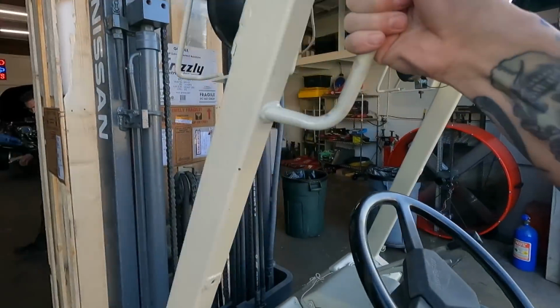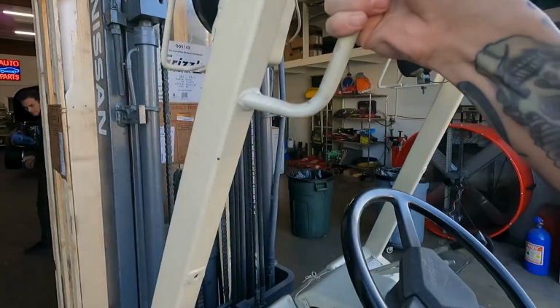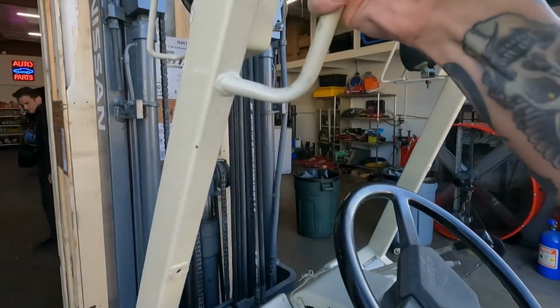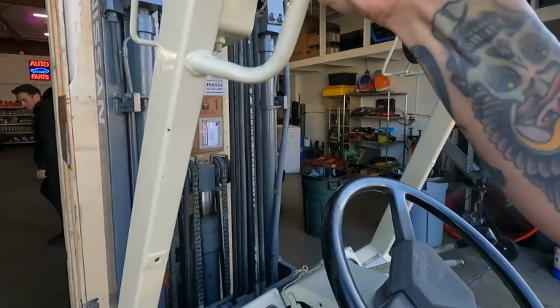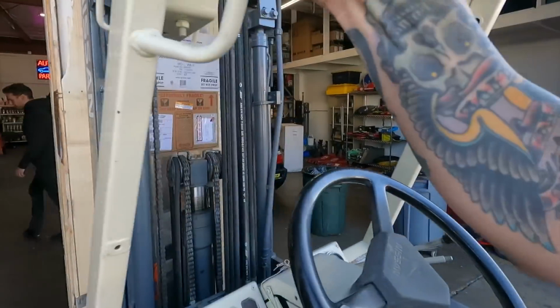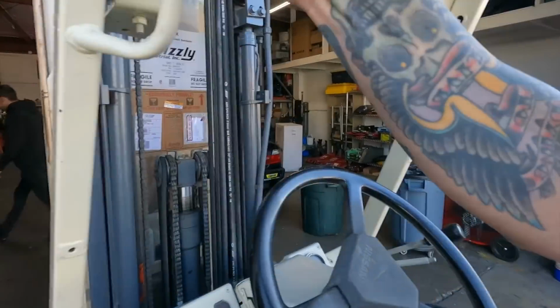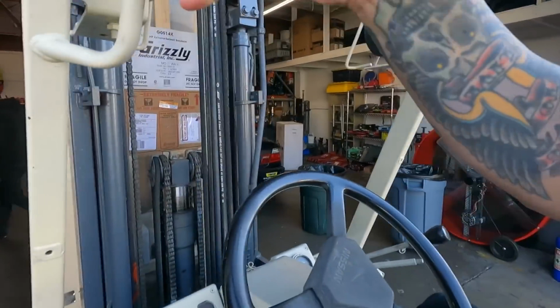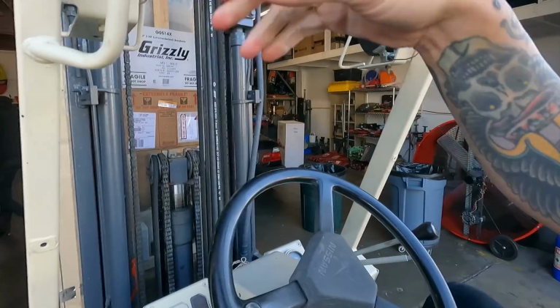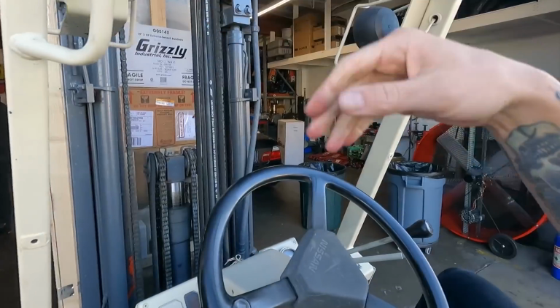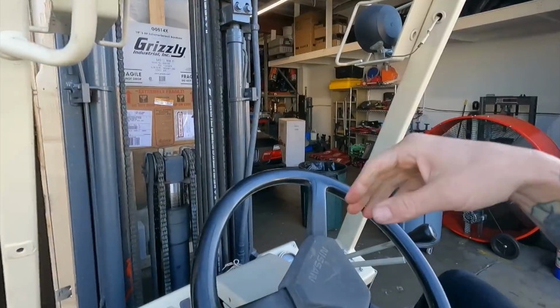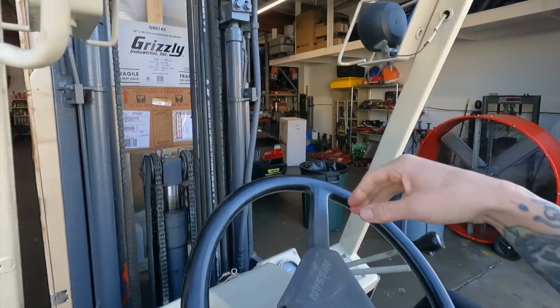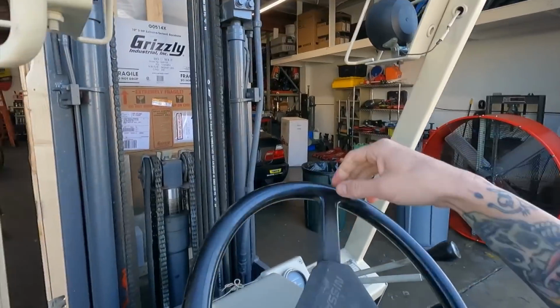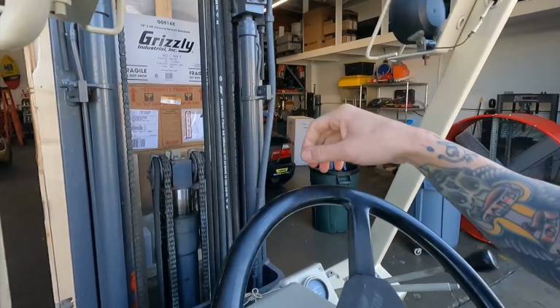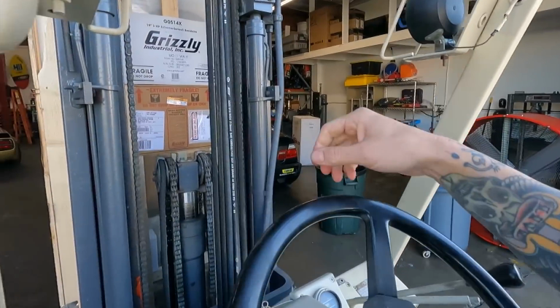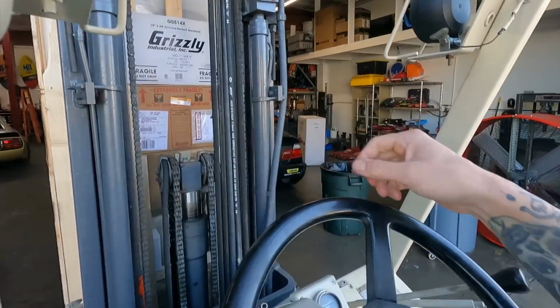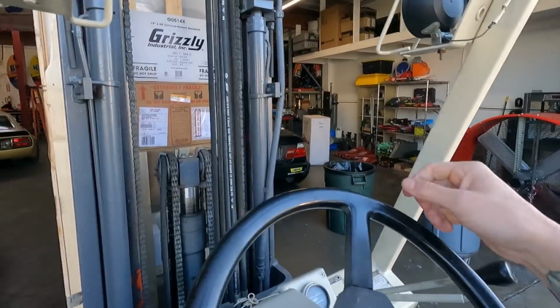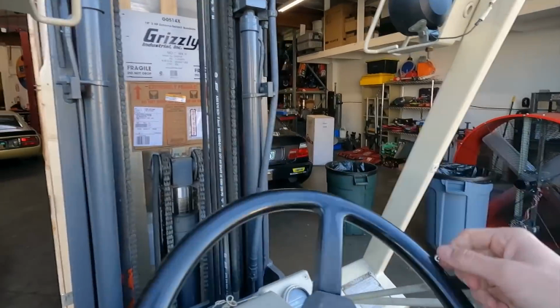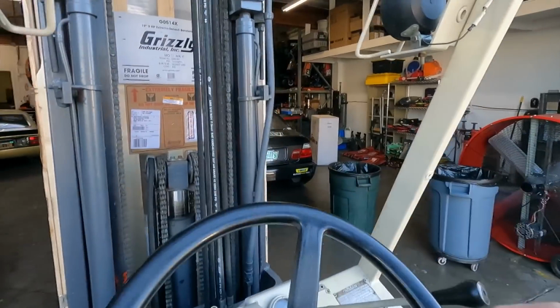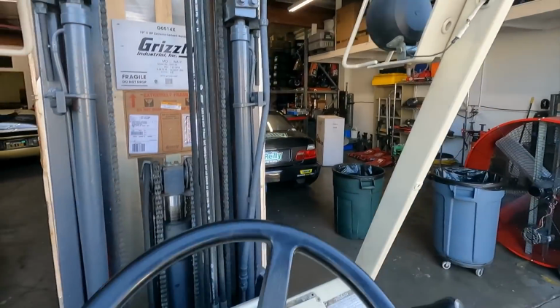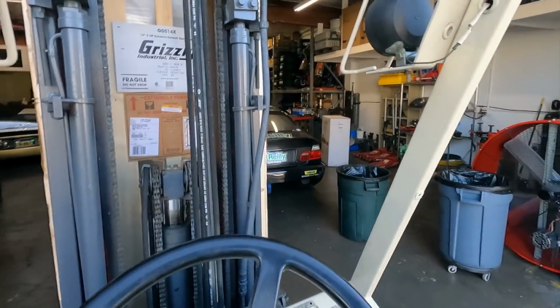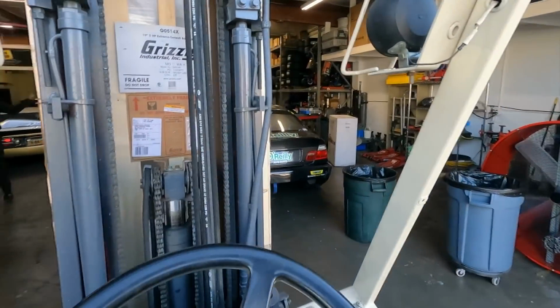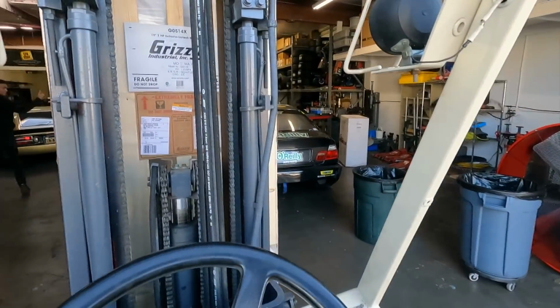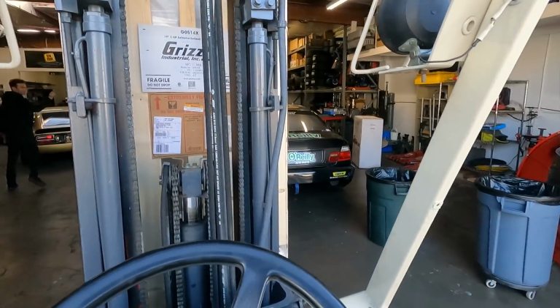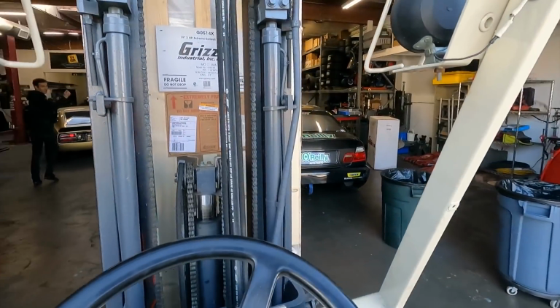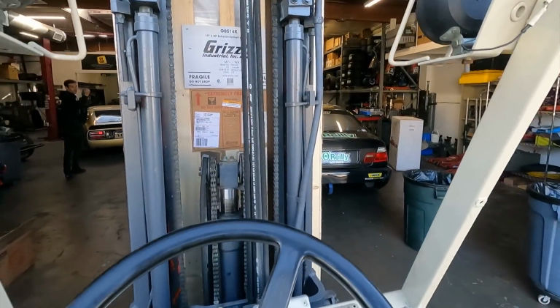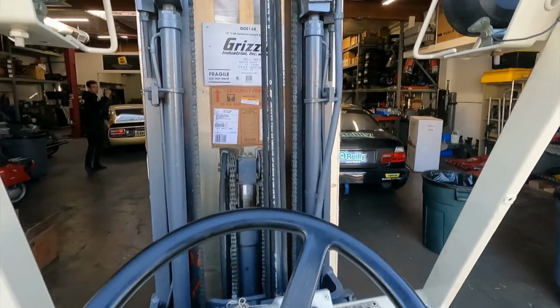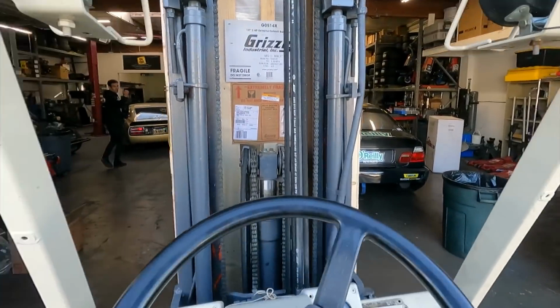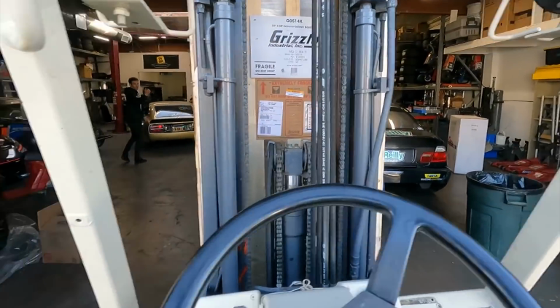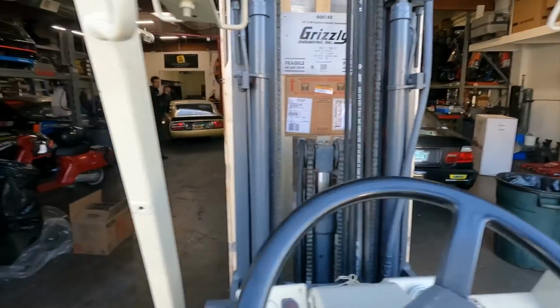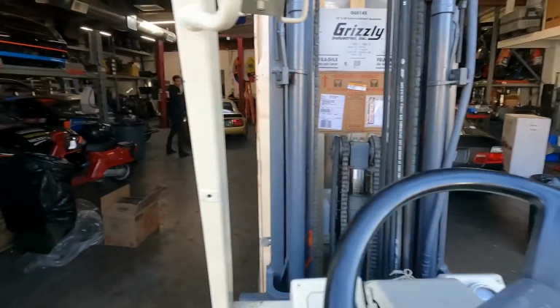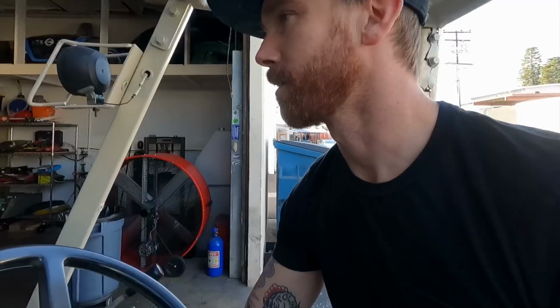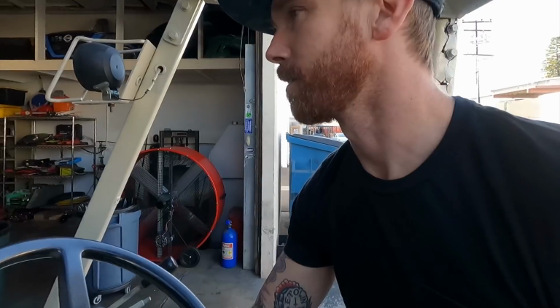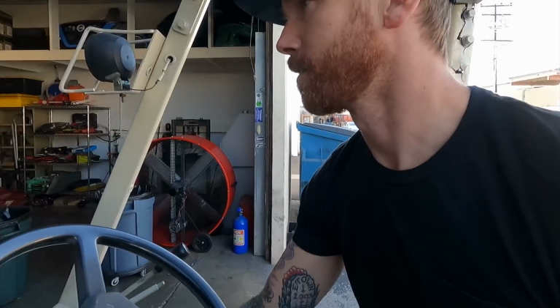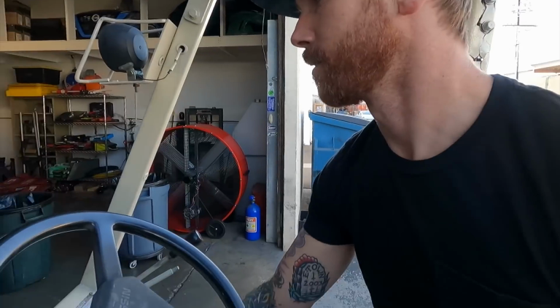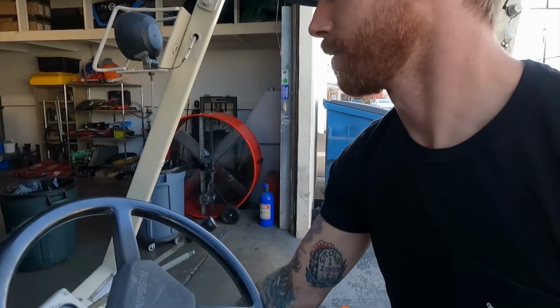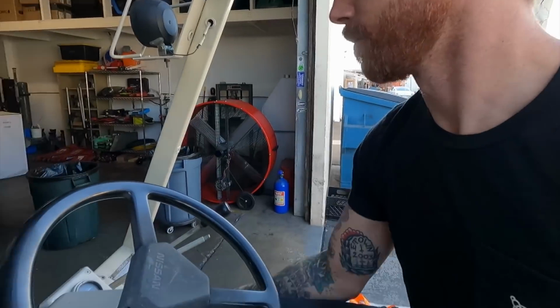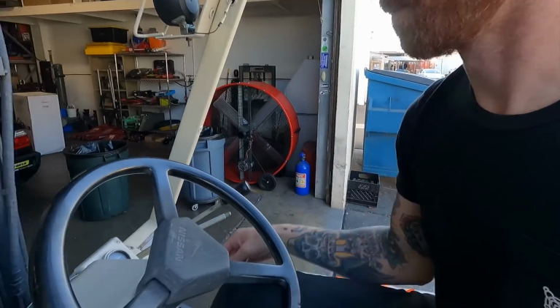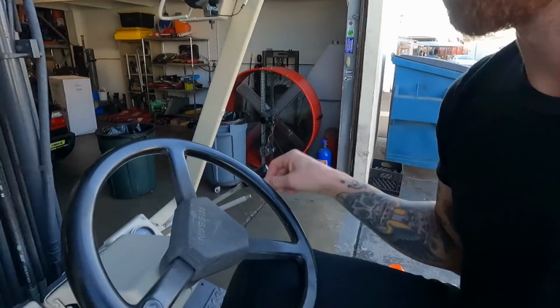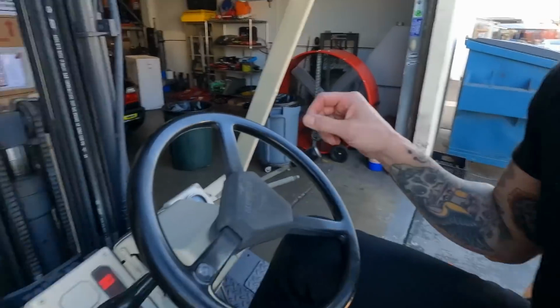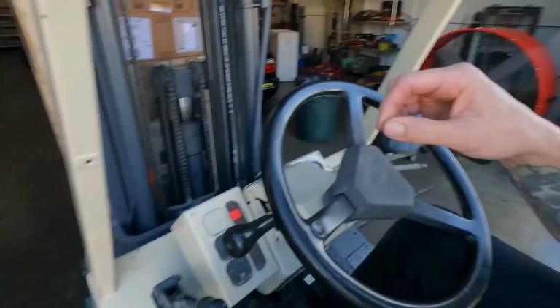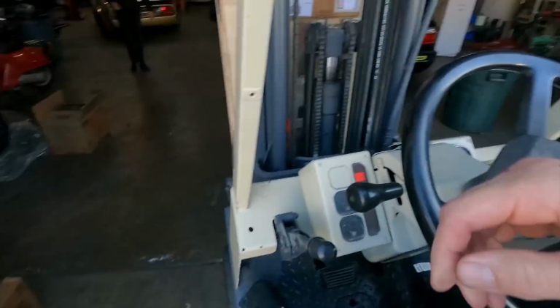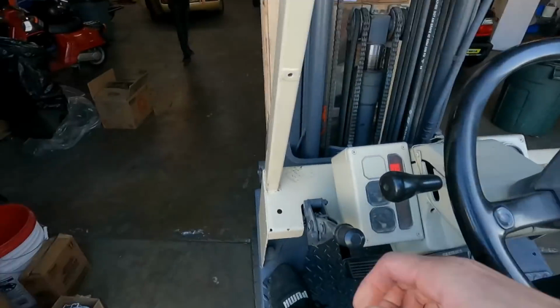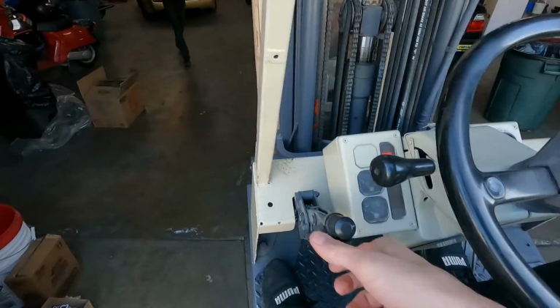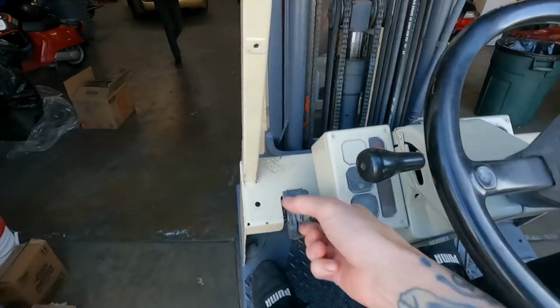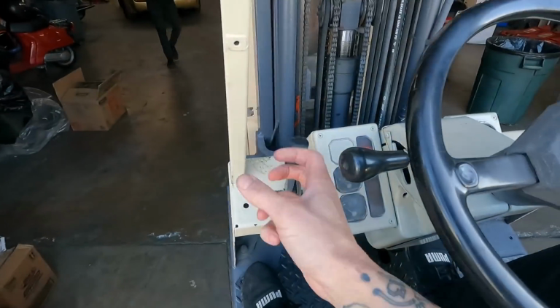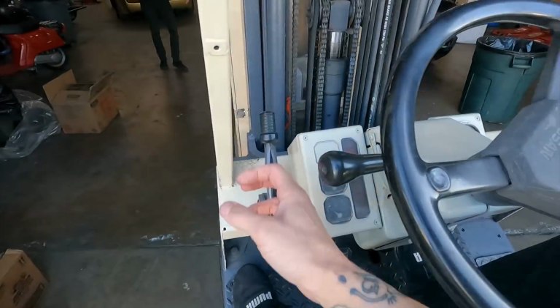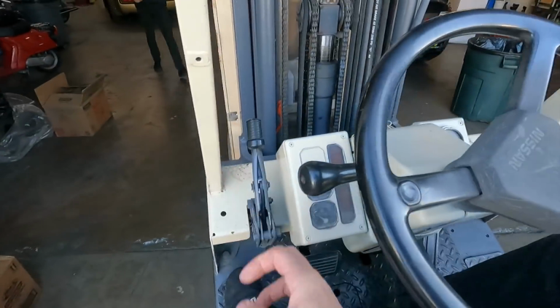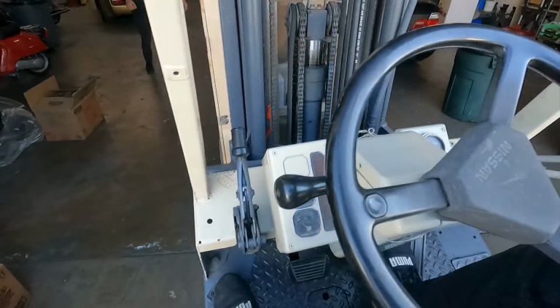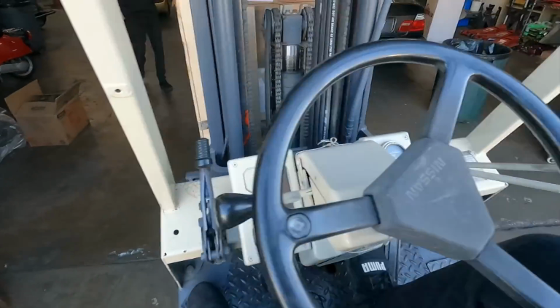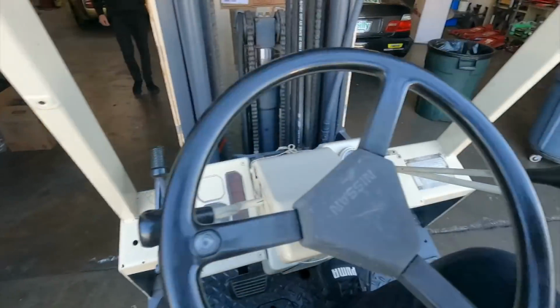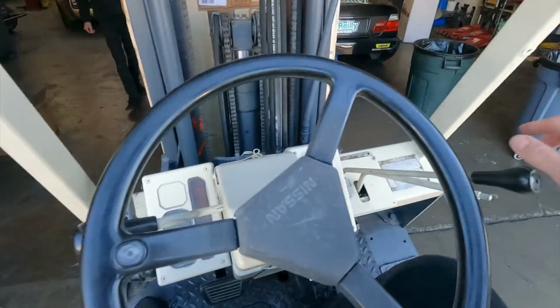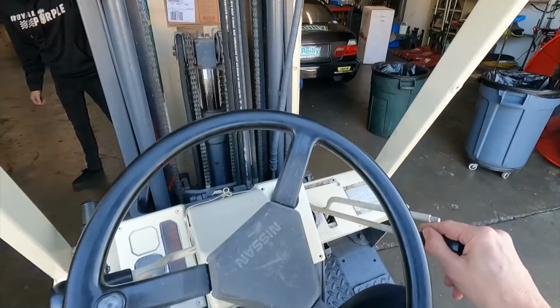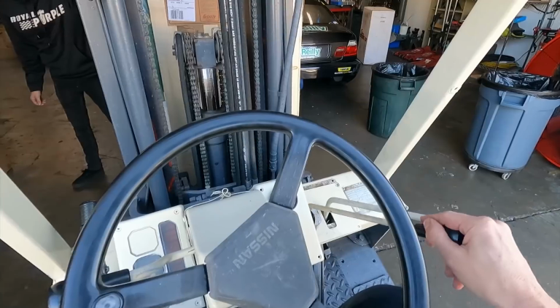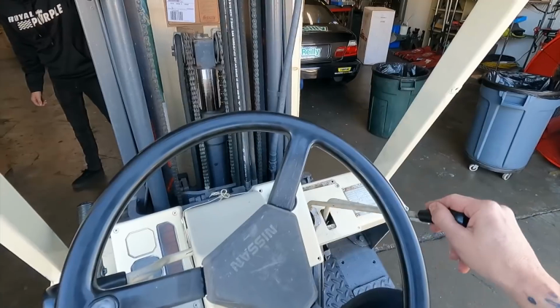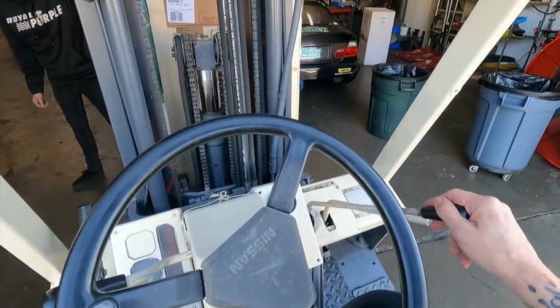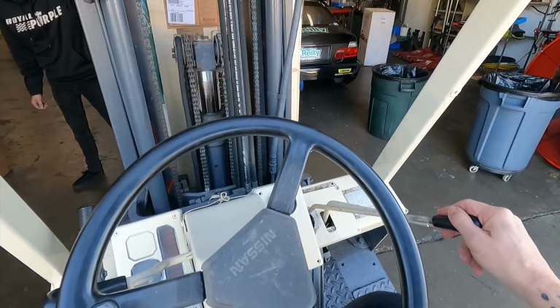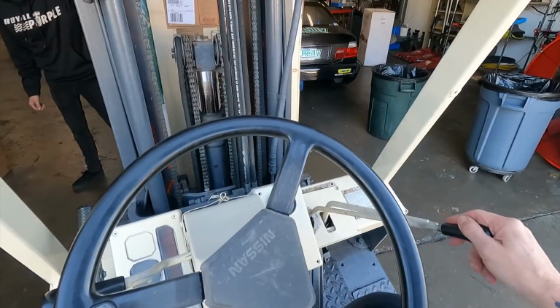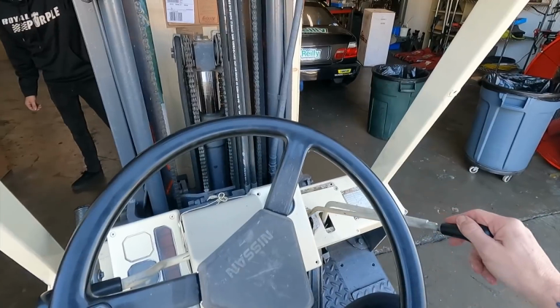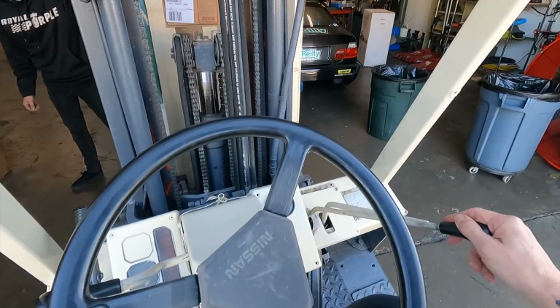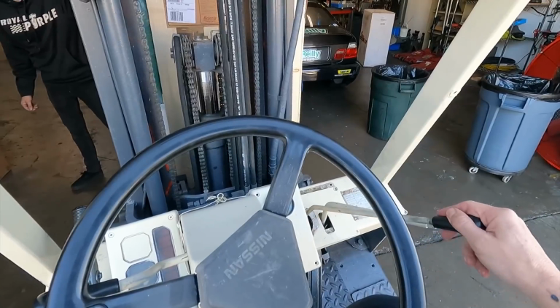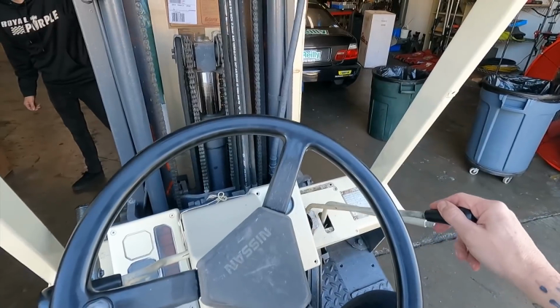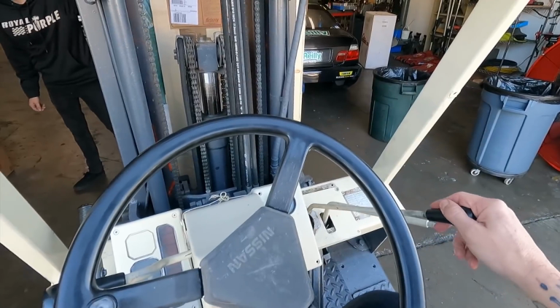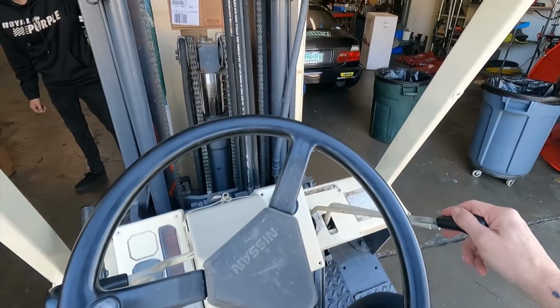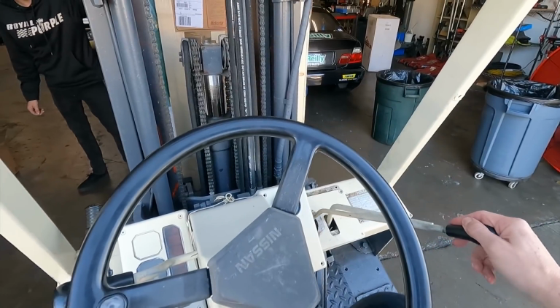Let's fire this bad boy up. I'm going to move it straight forward and then we'll bring the Datsun out.